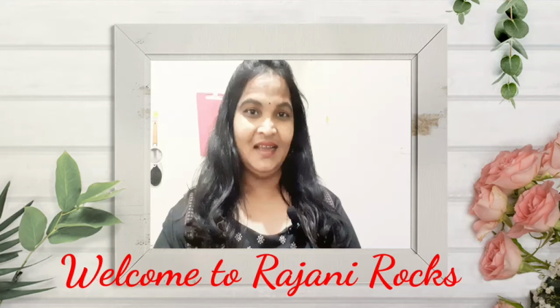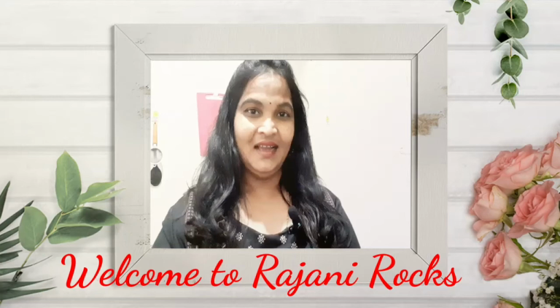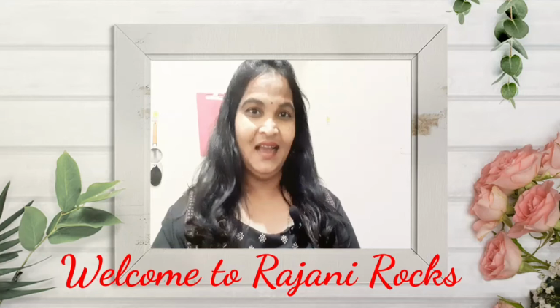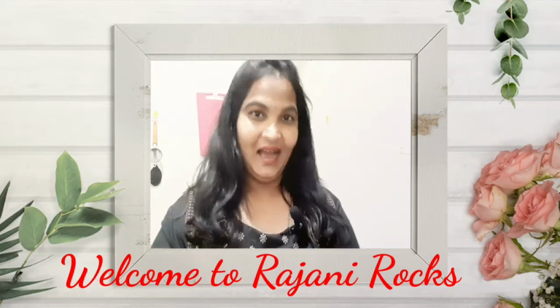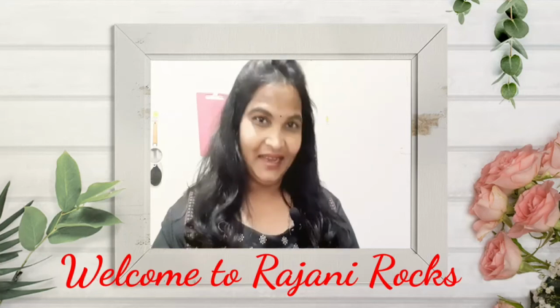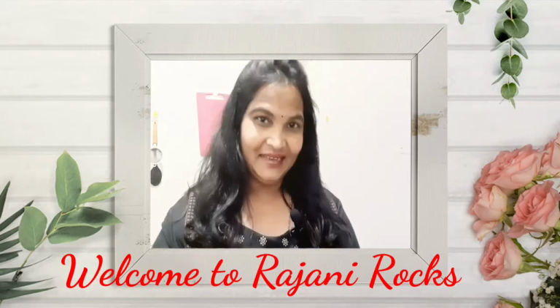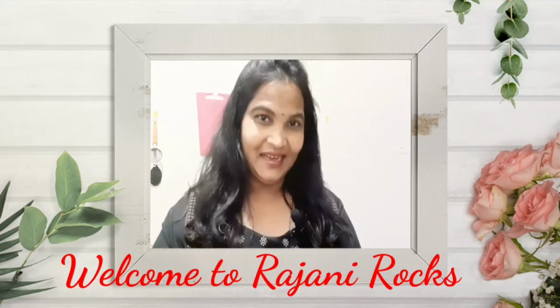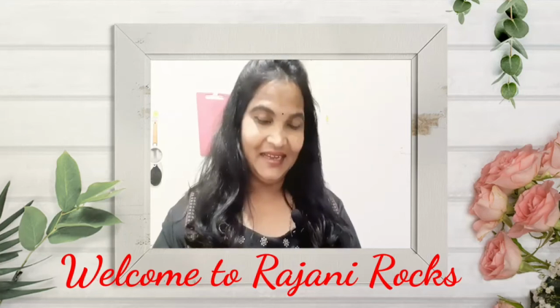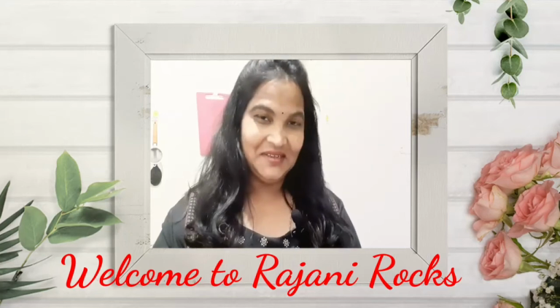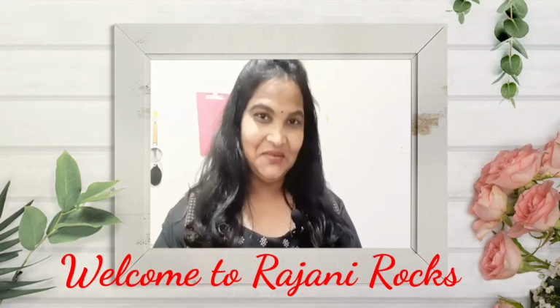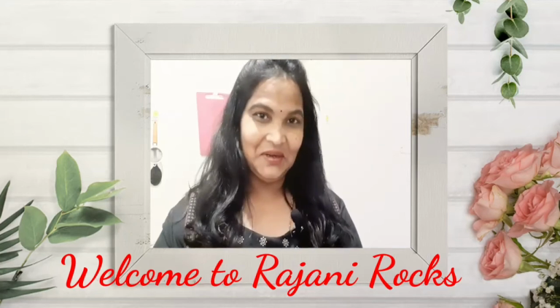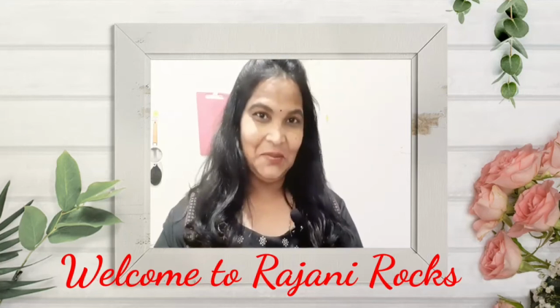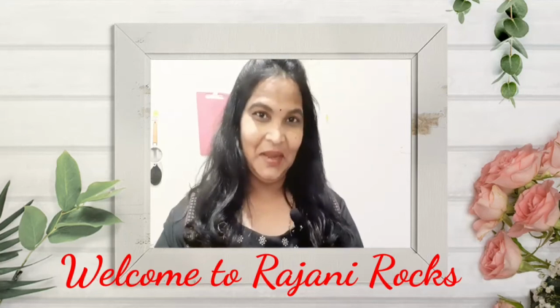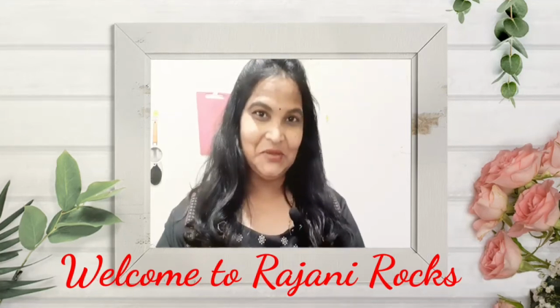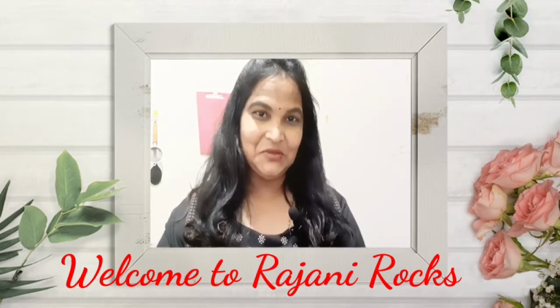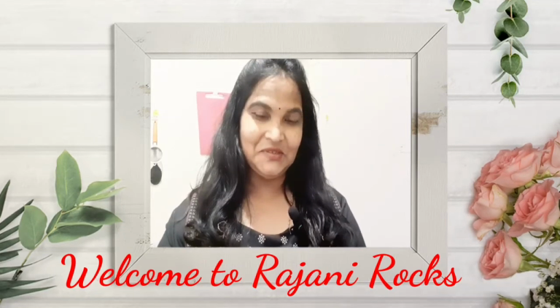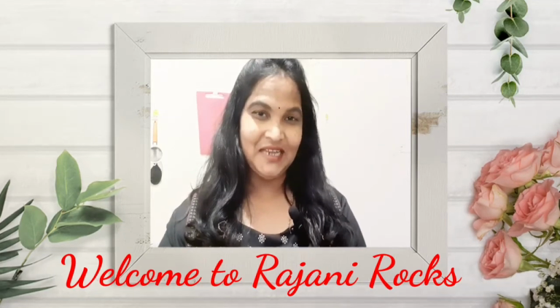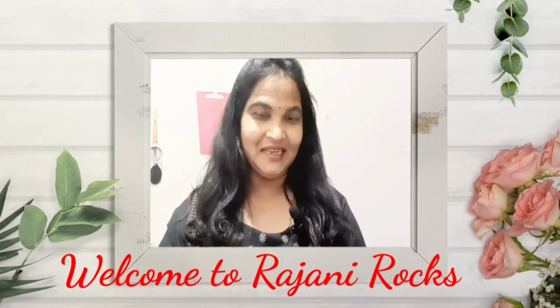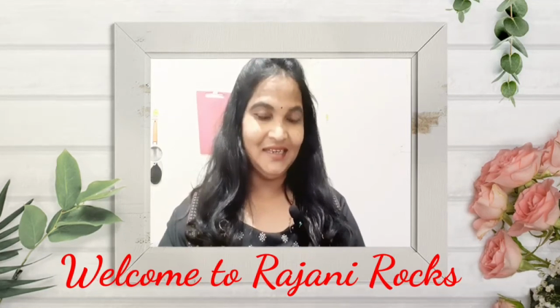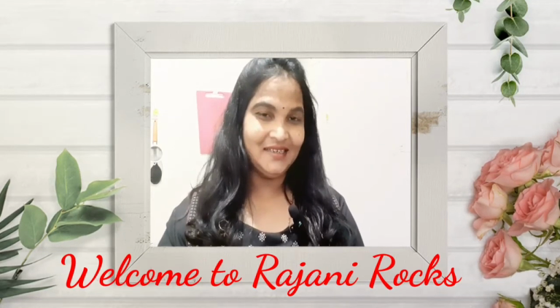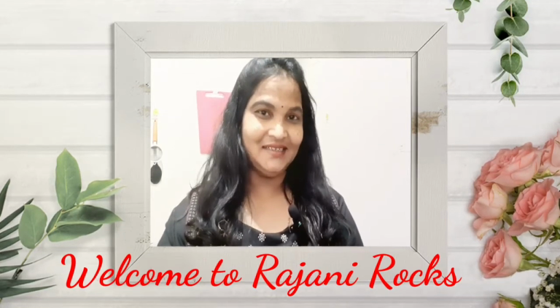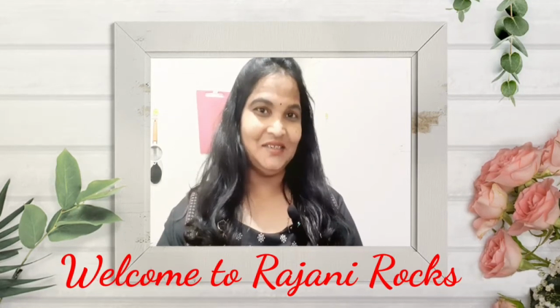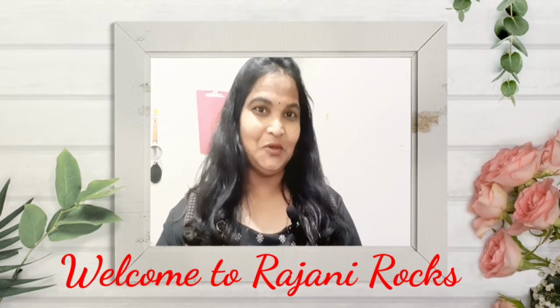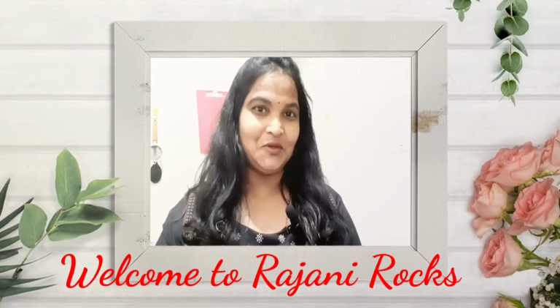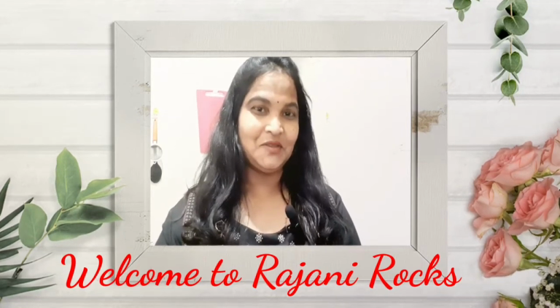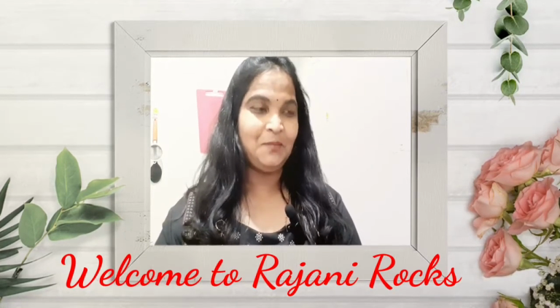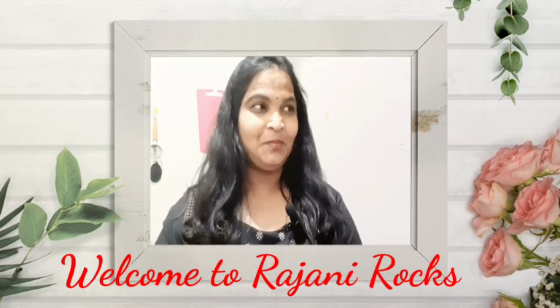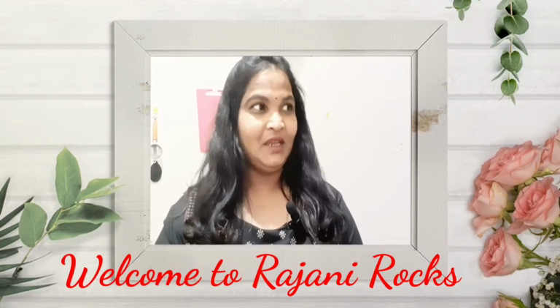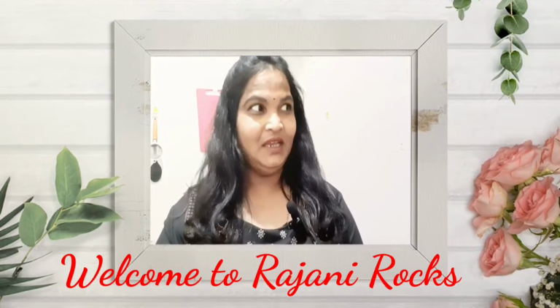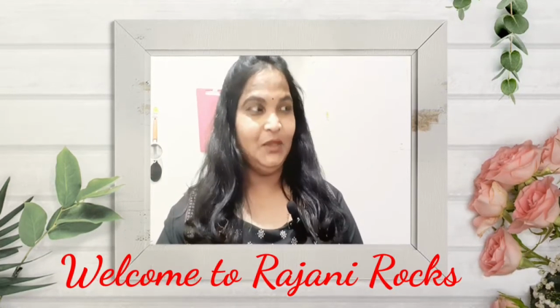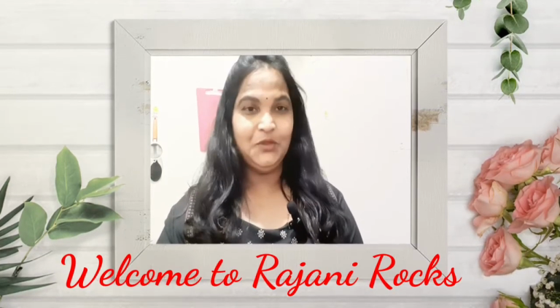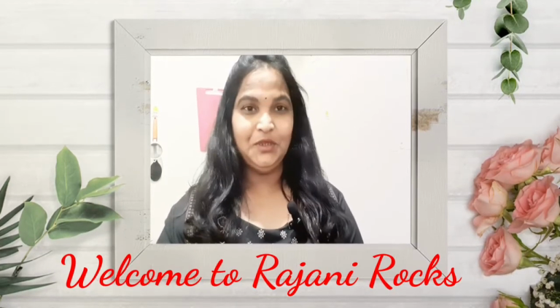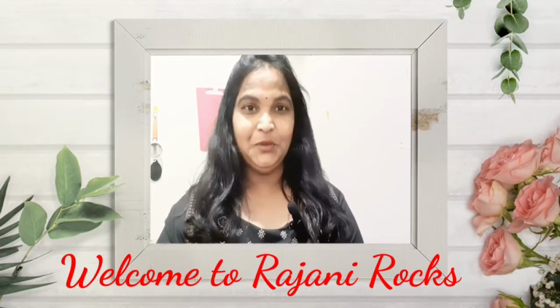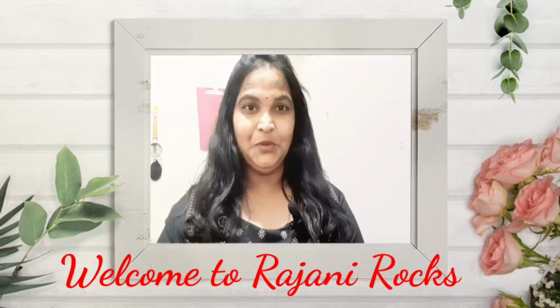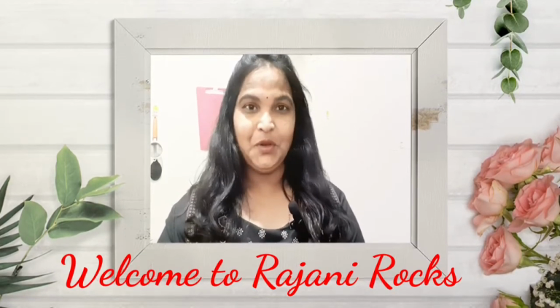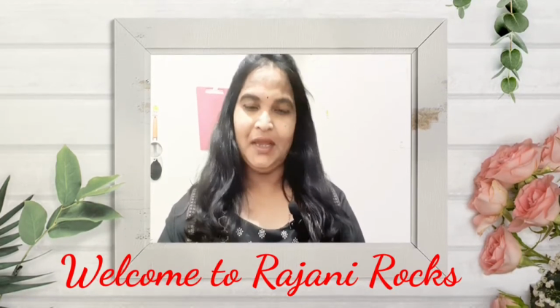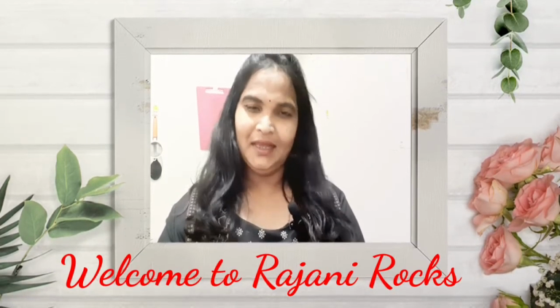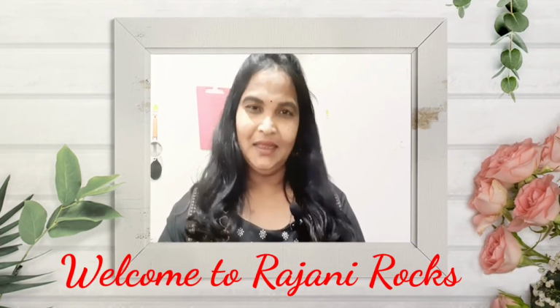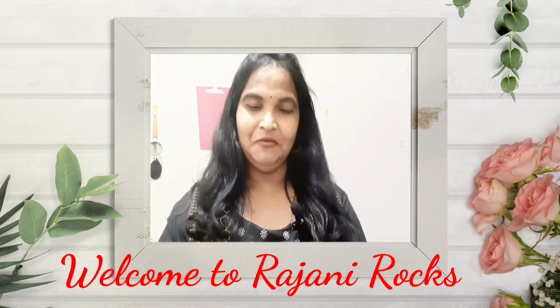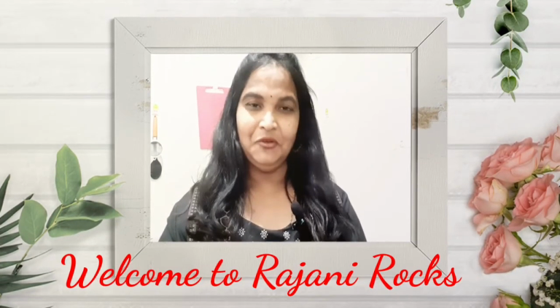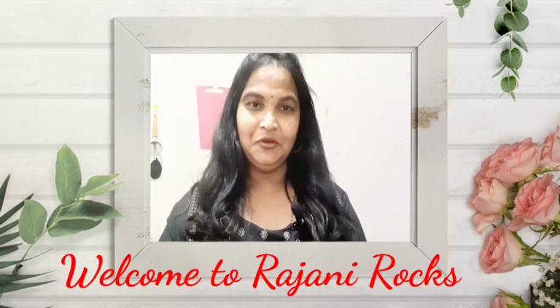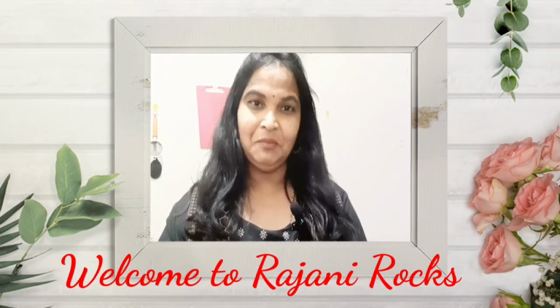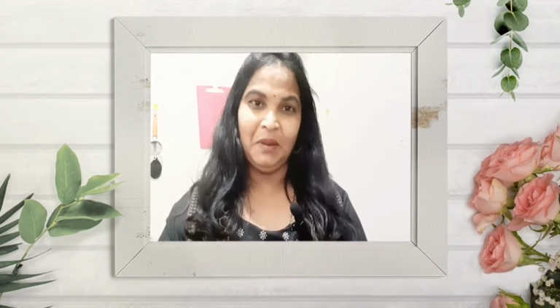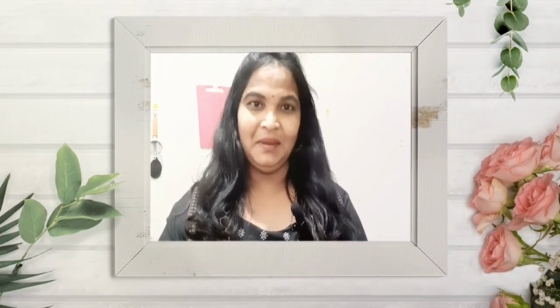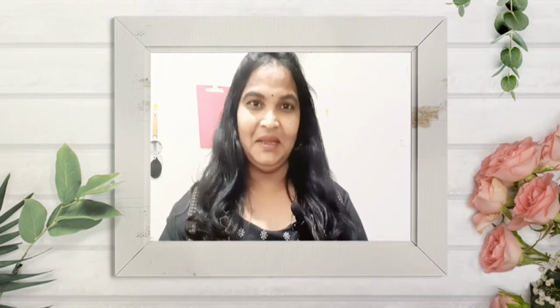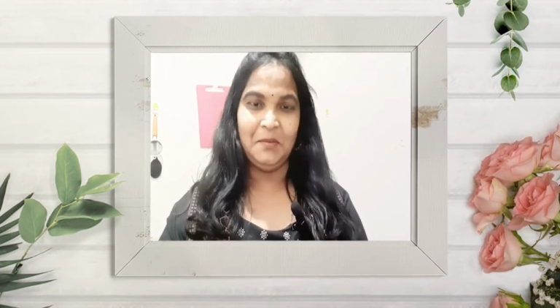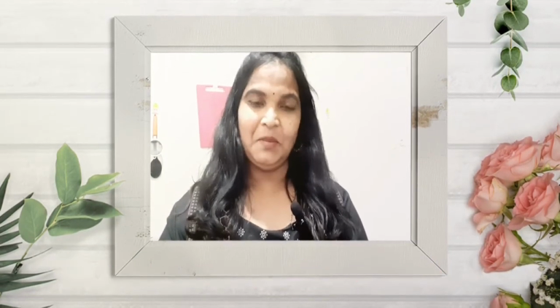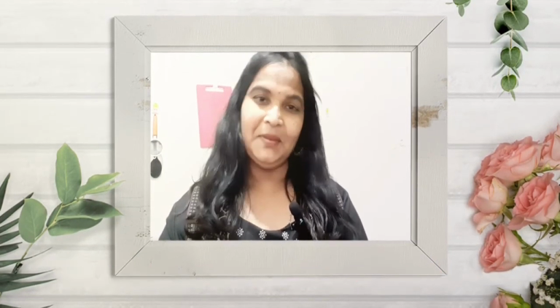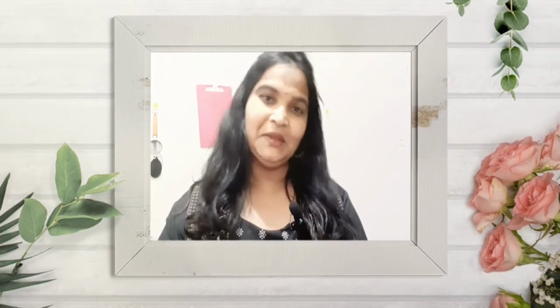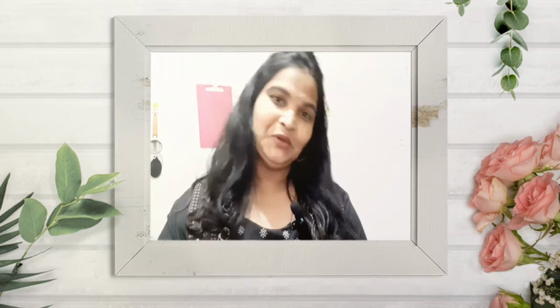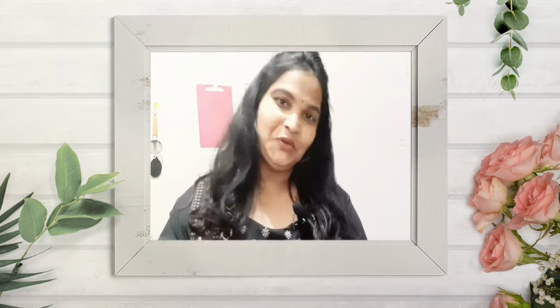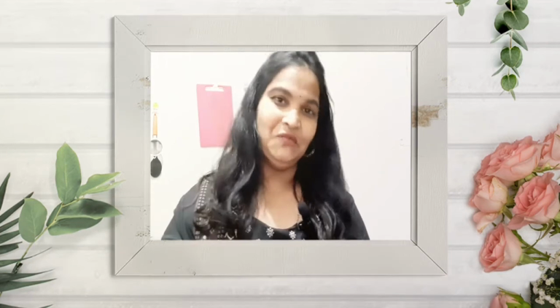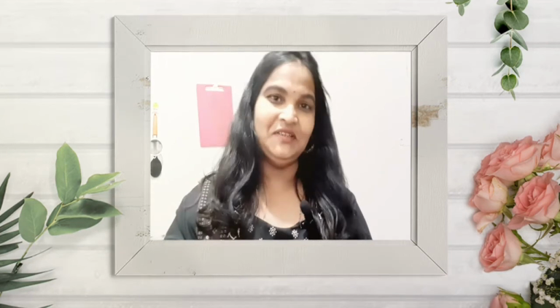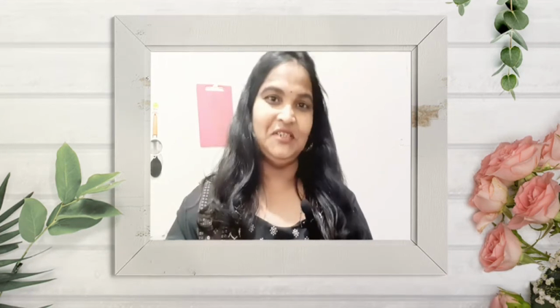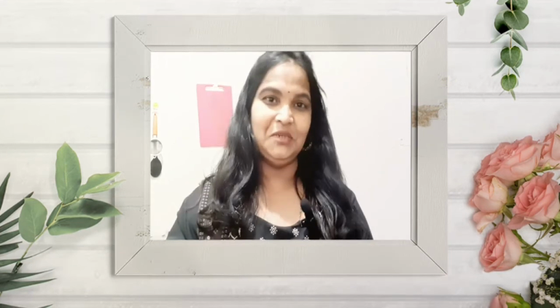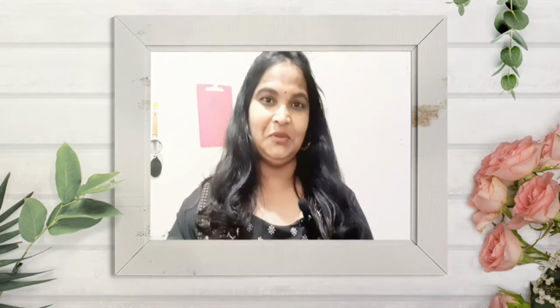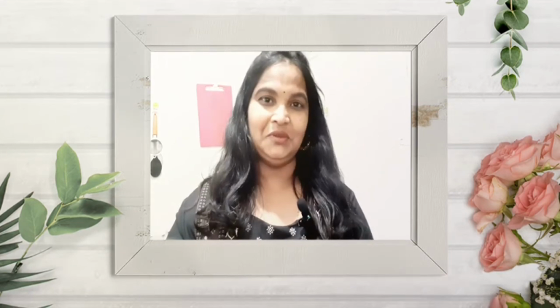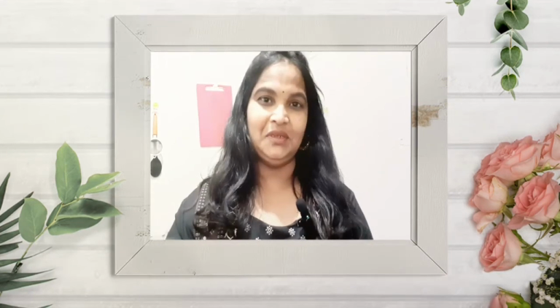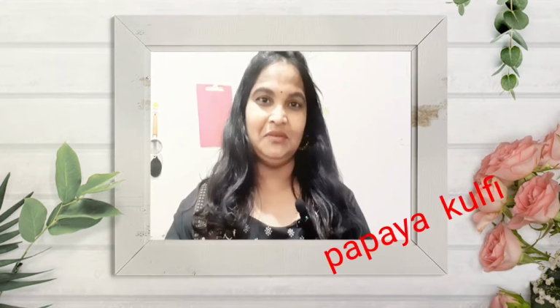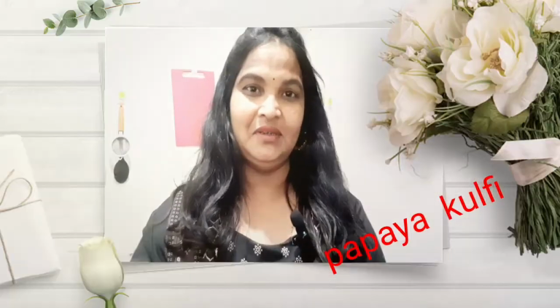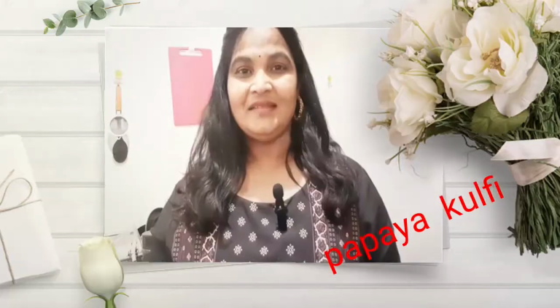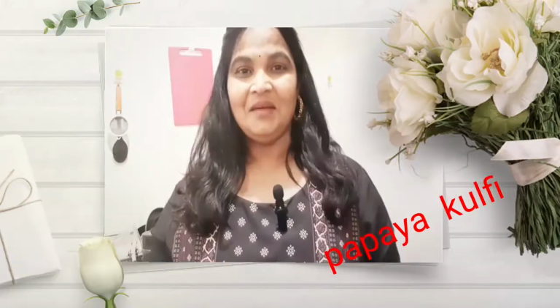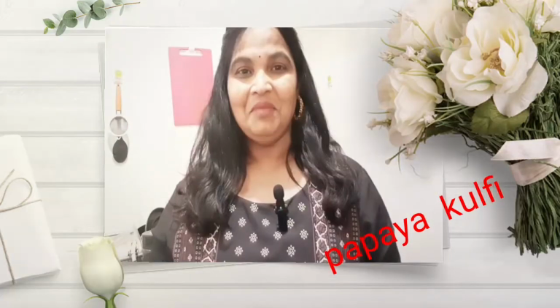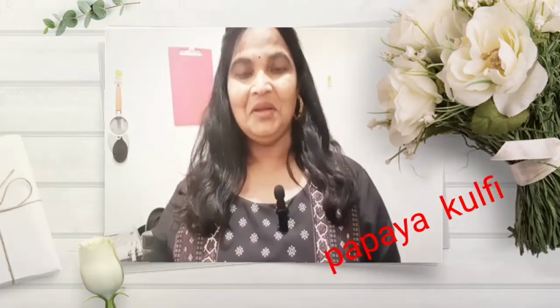Hi guys! Welcome back to the channel Raji Rocks. Today I am going to make a healthy fruit — papaya. I am going to make a kulfi.